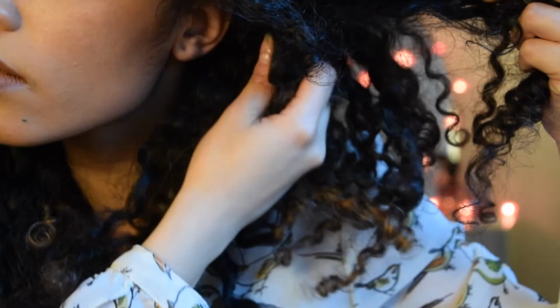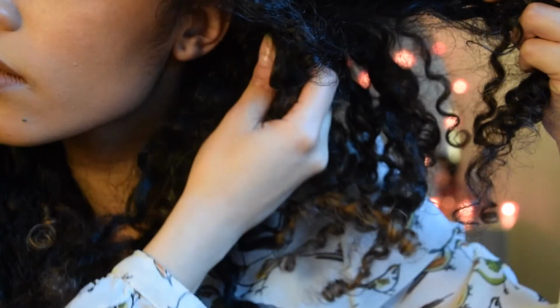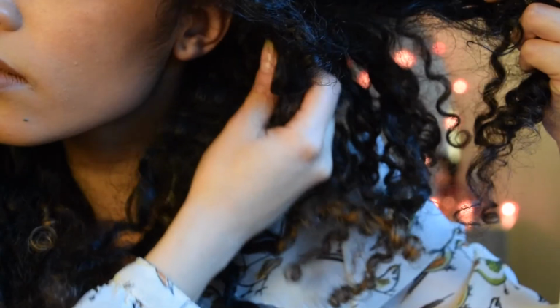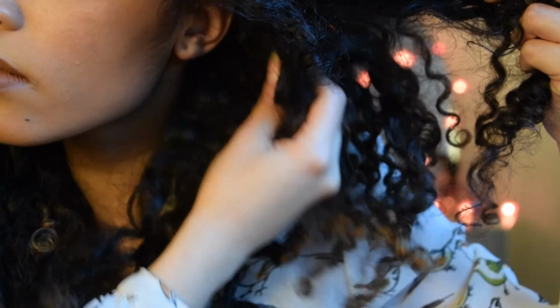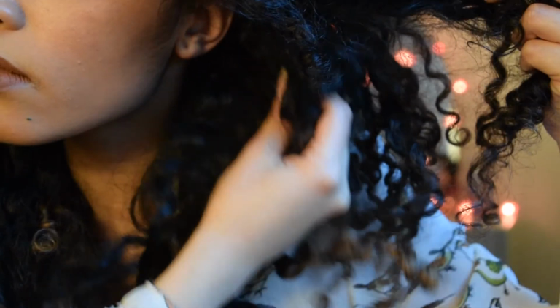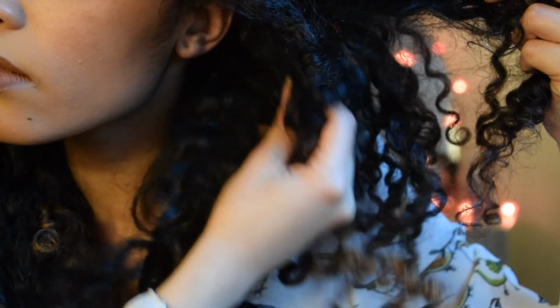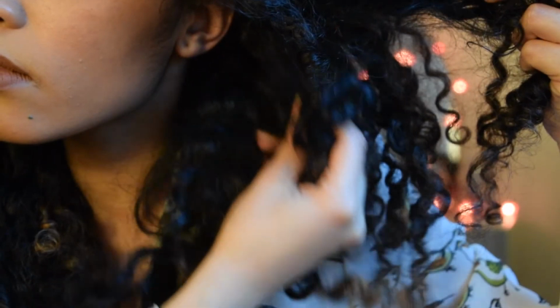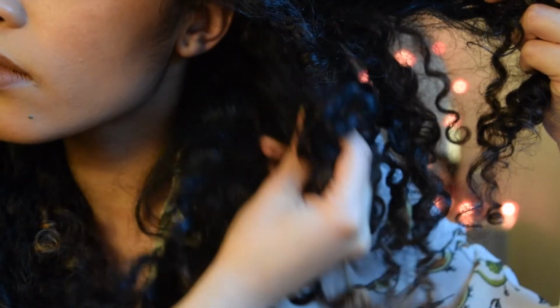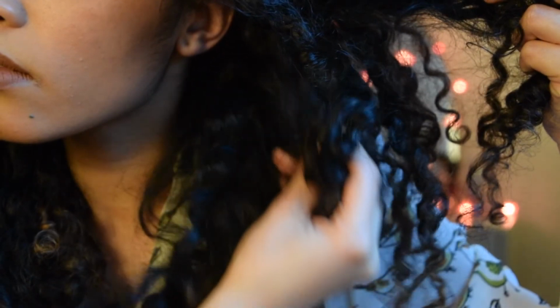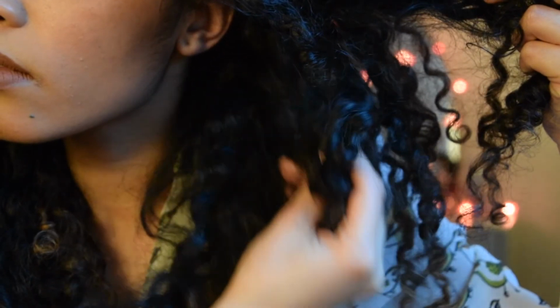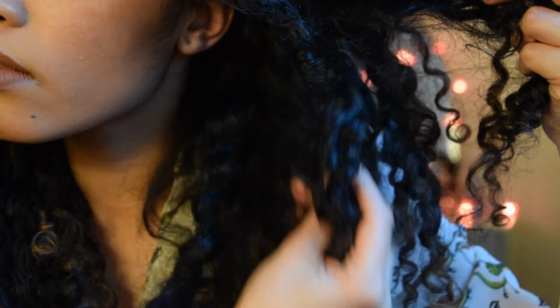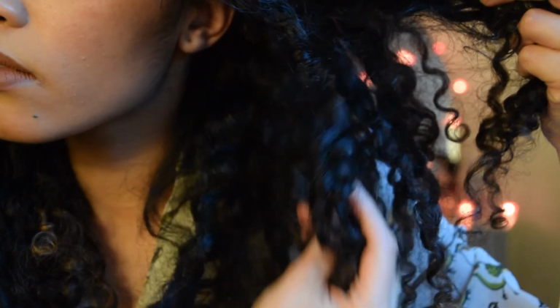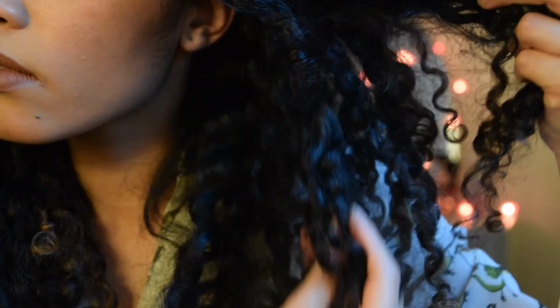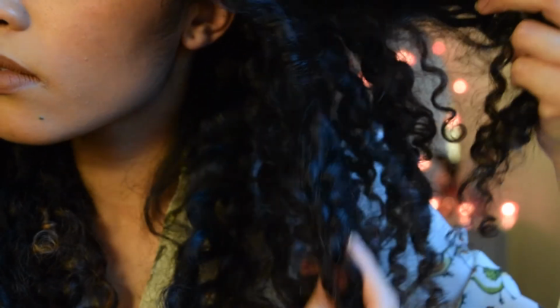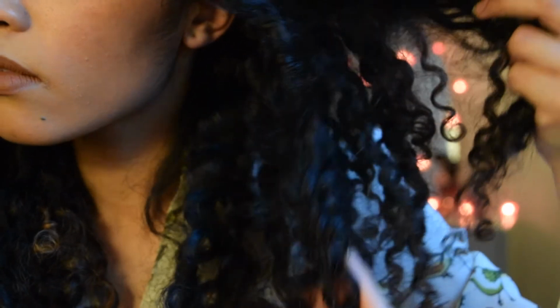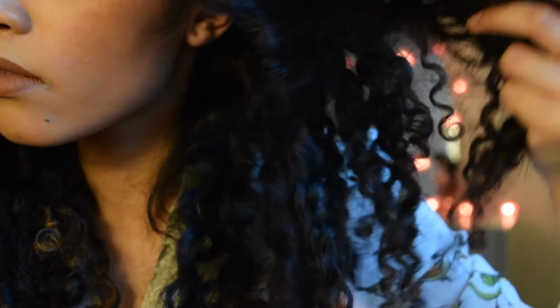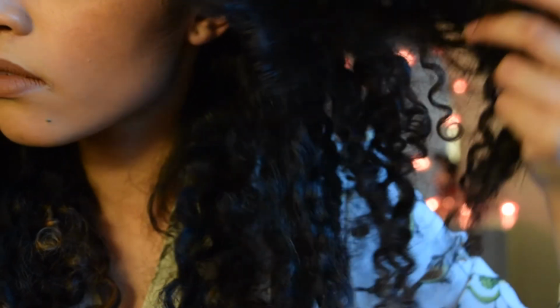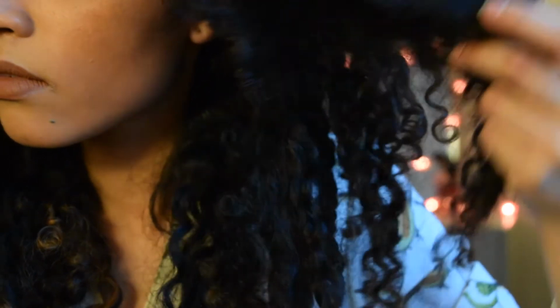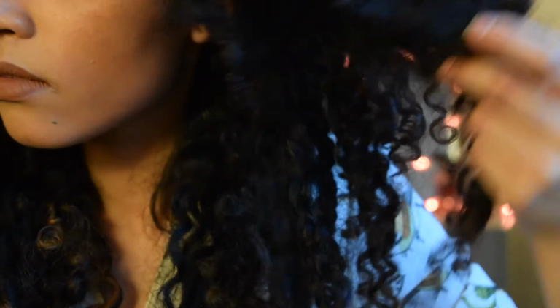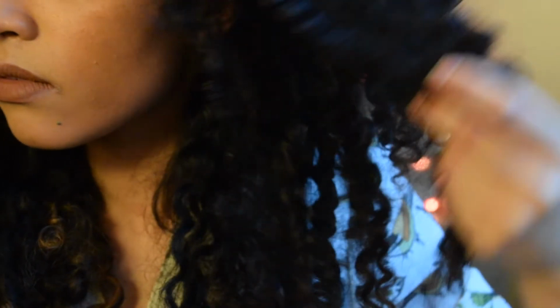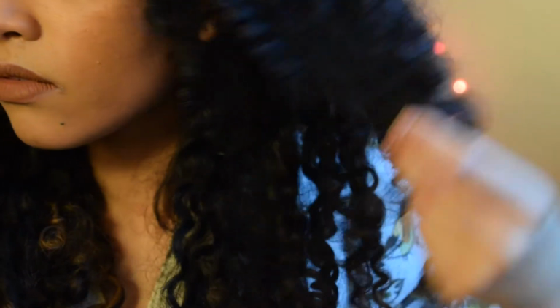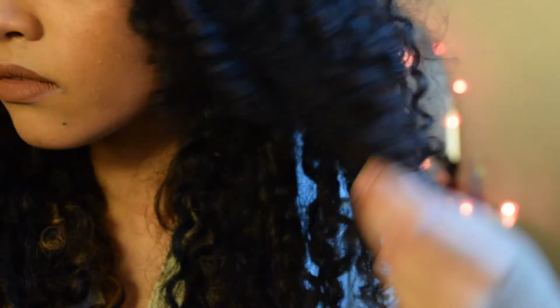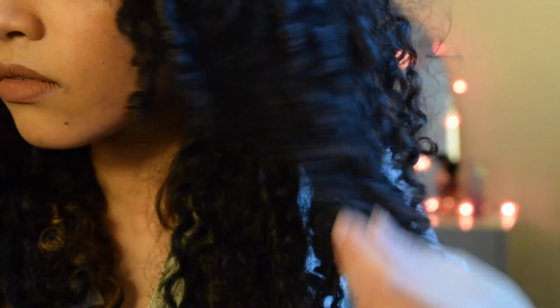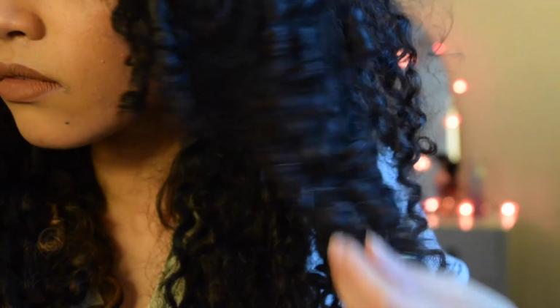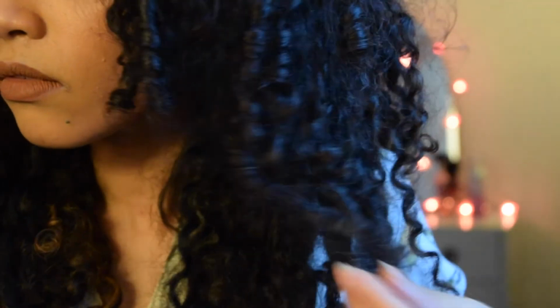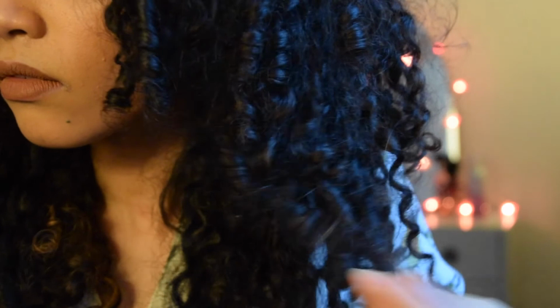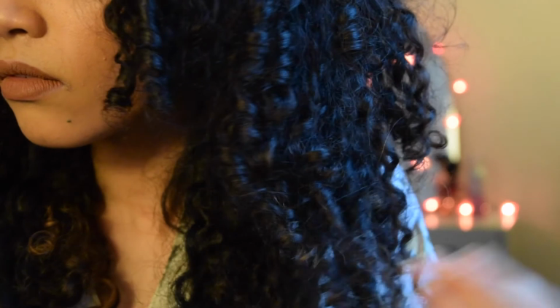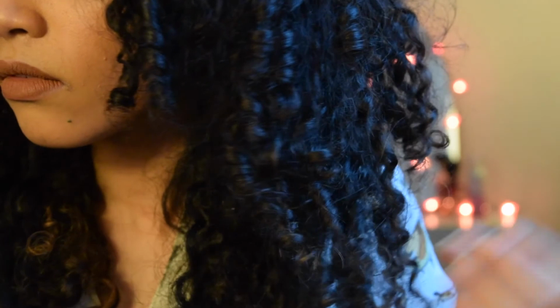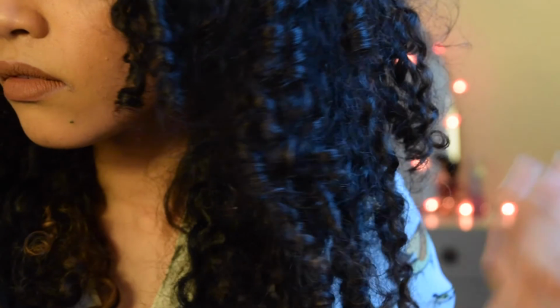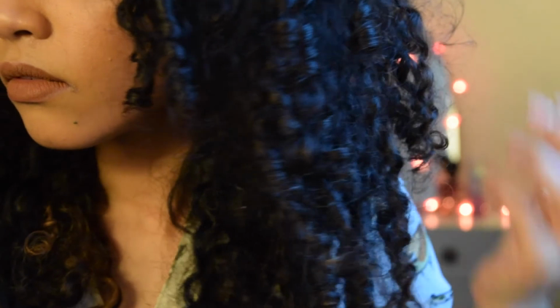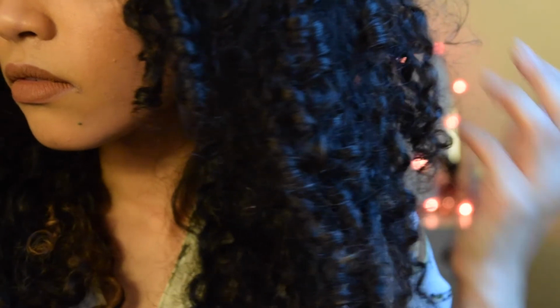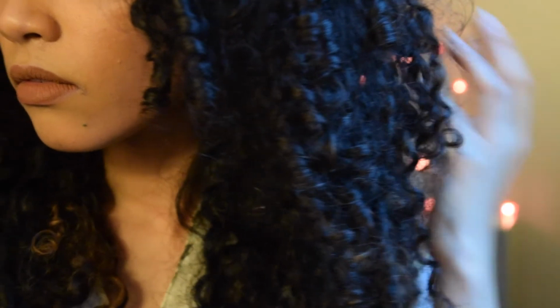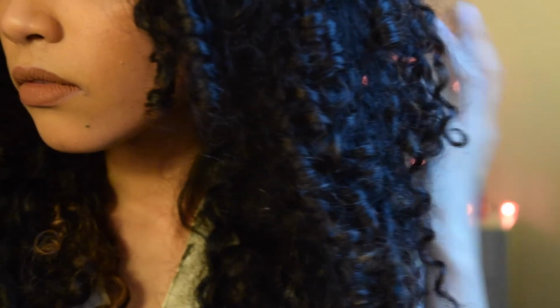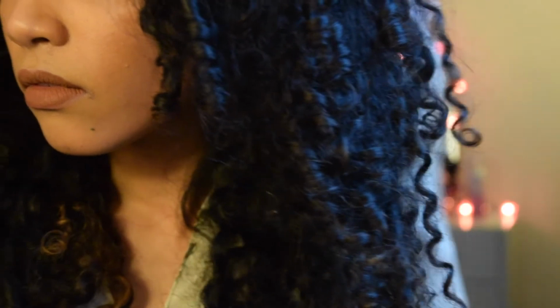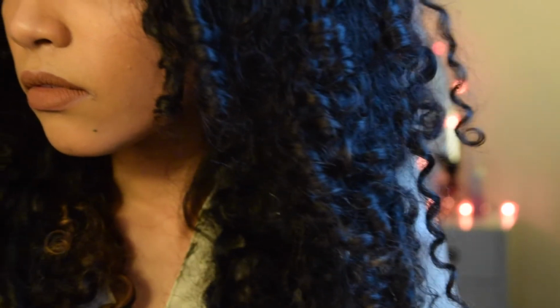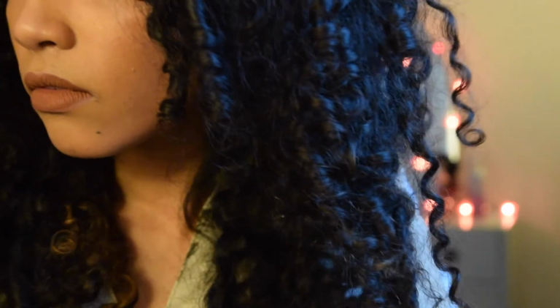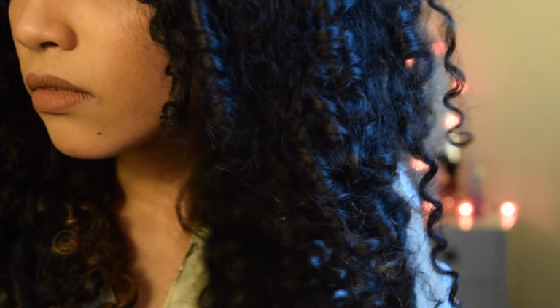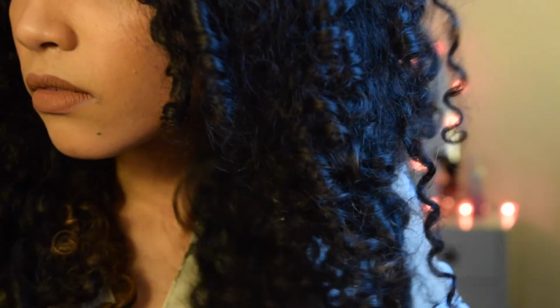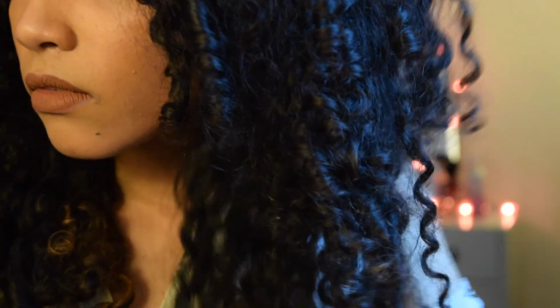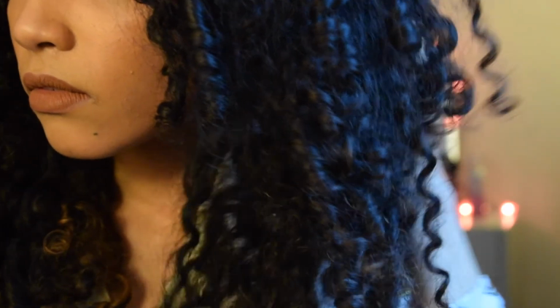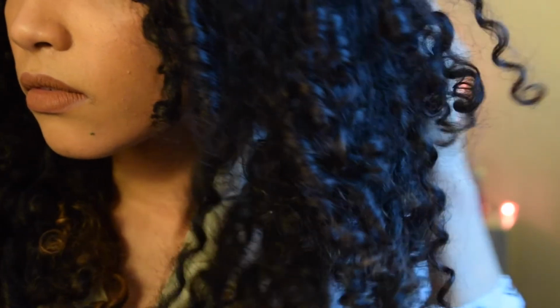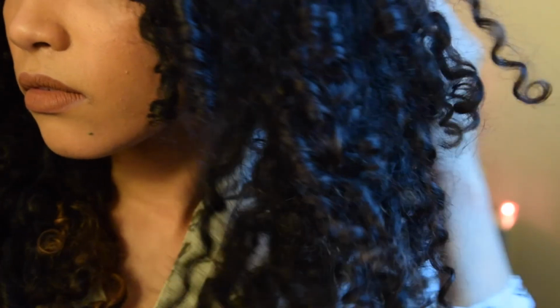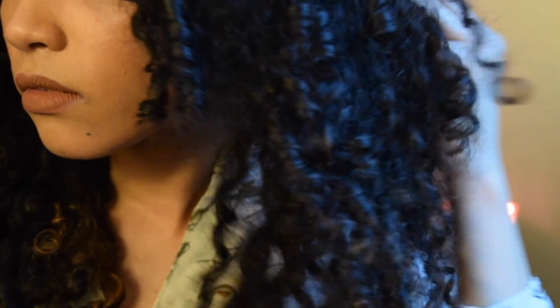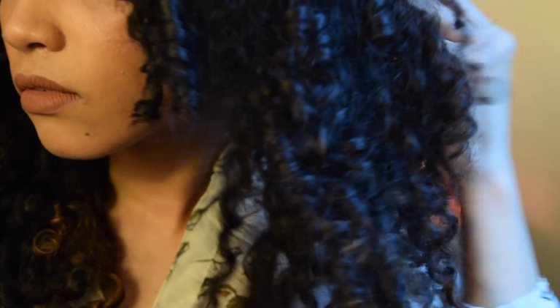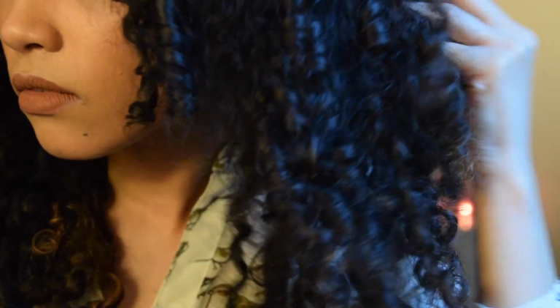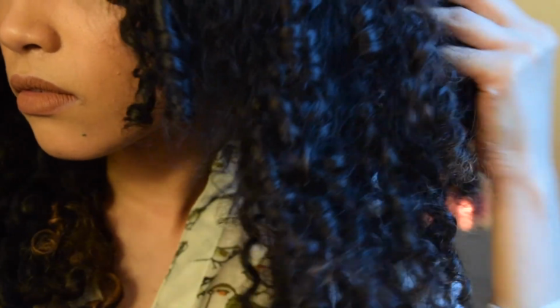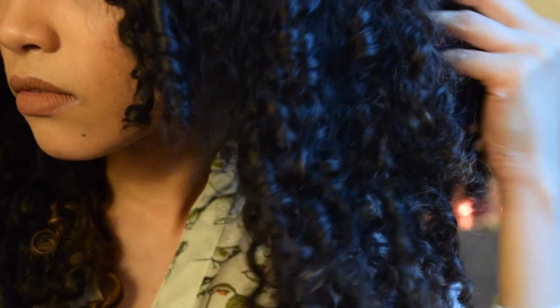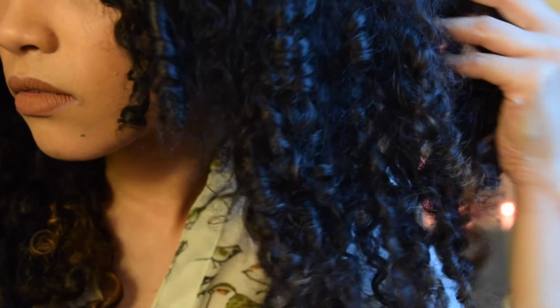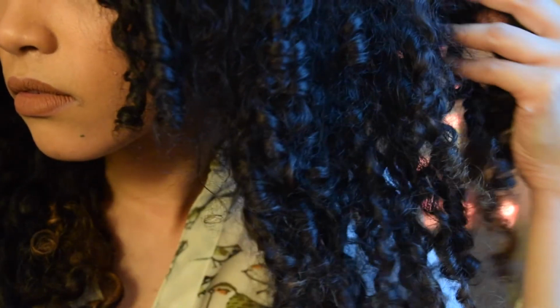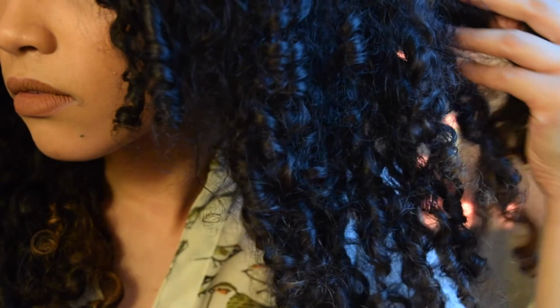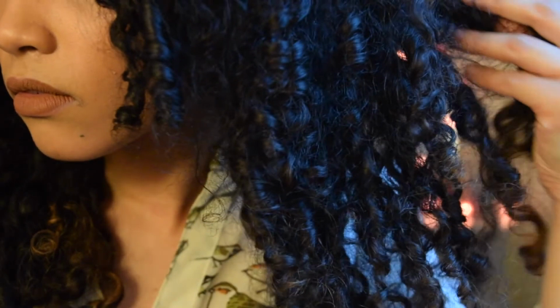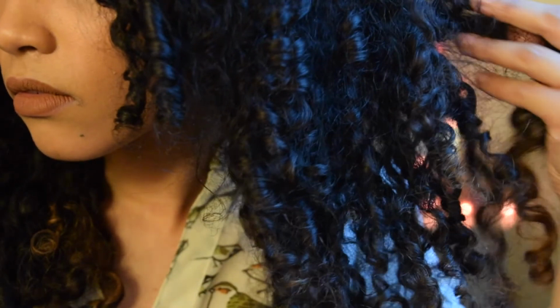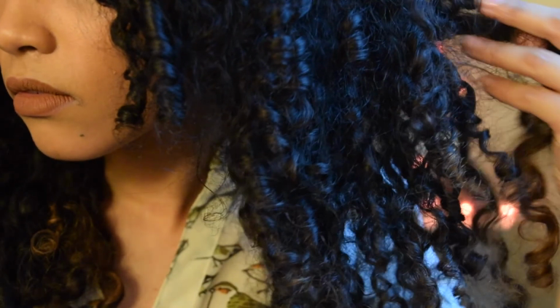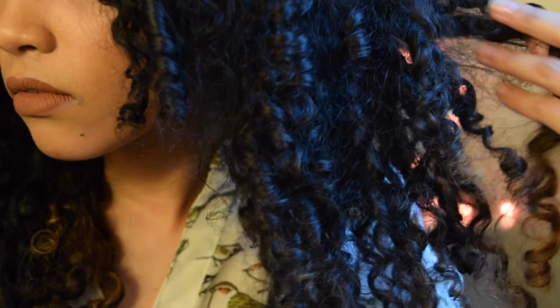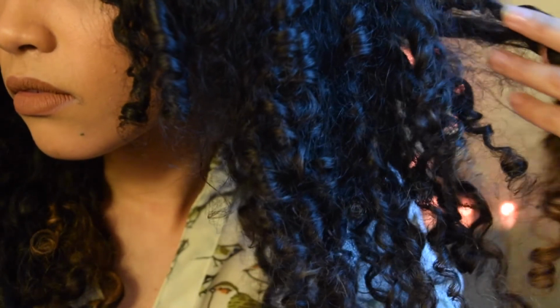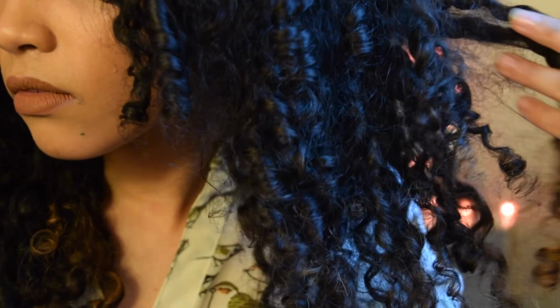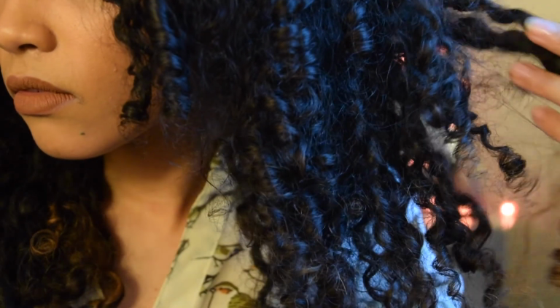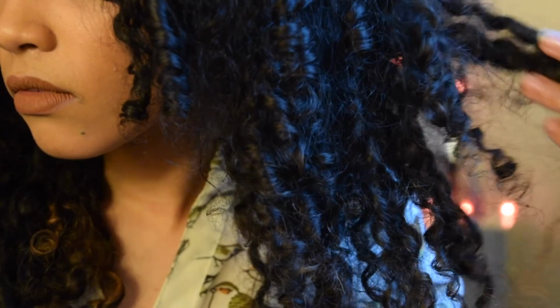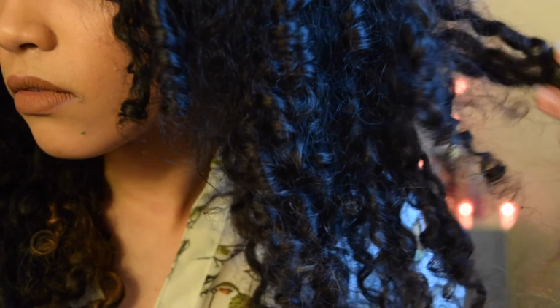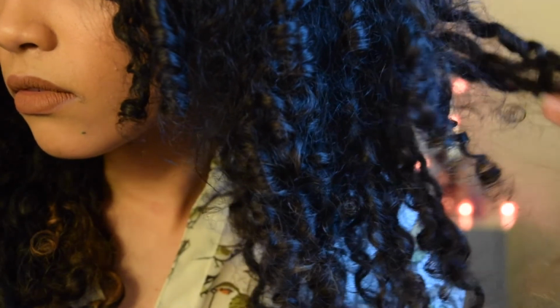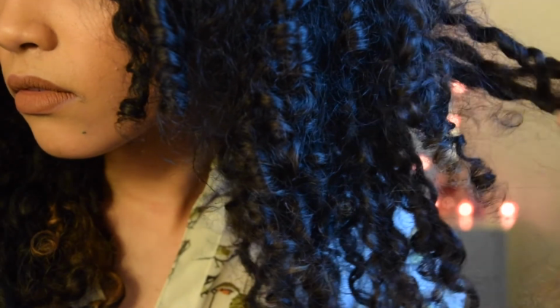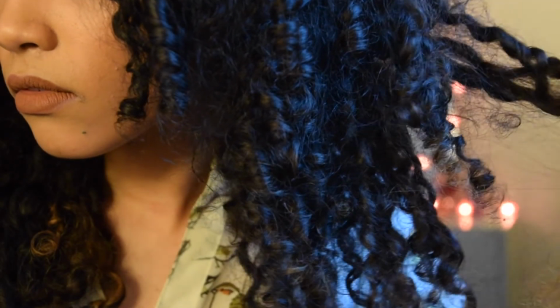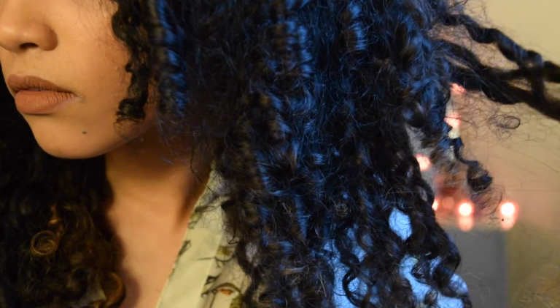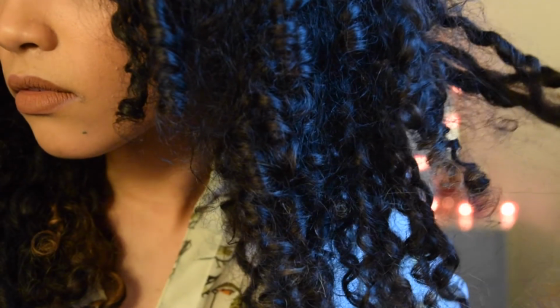The result is soft, beautiful, bouncy curls with all the volume and none of the crunch.